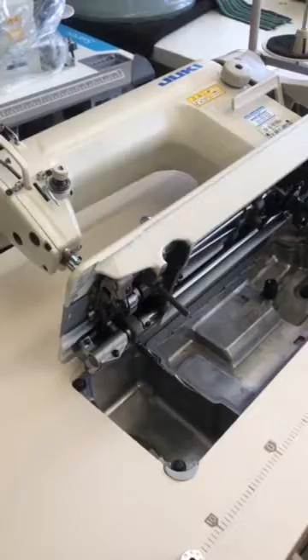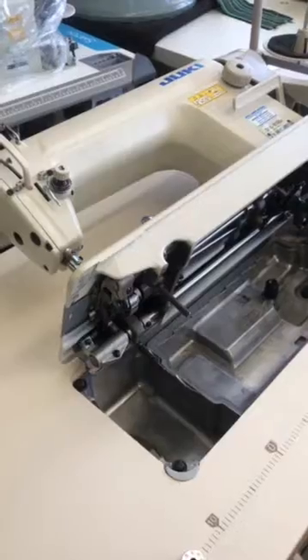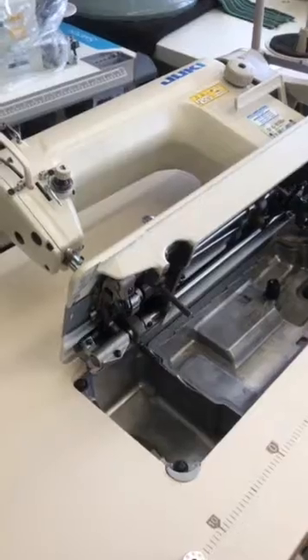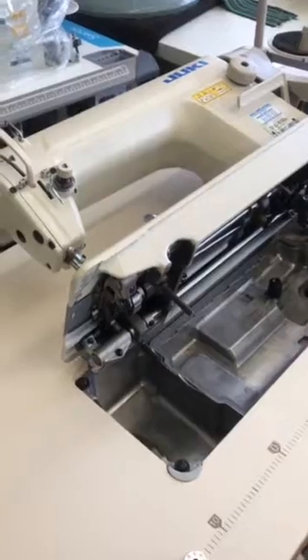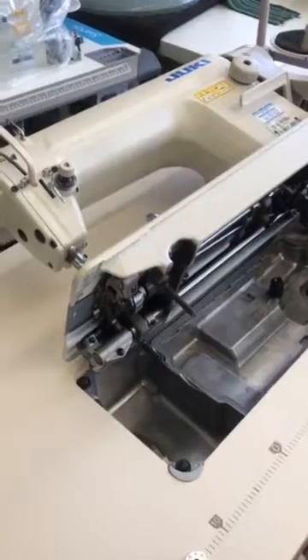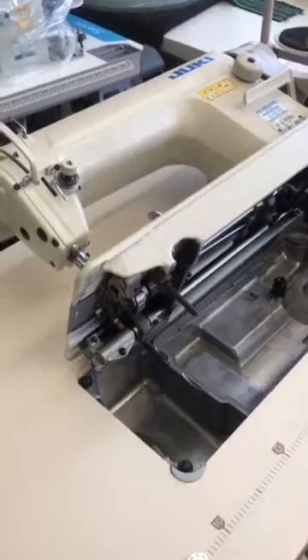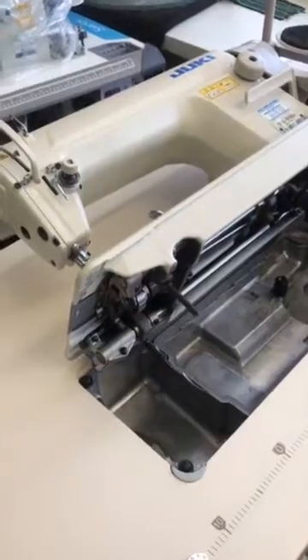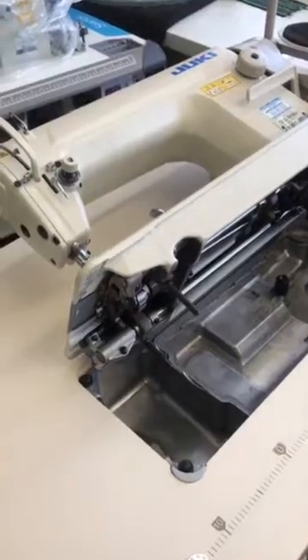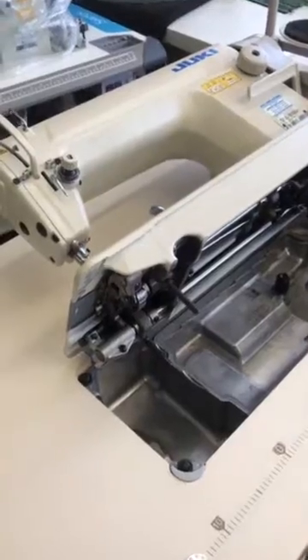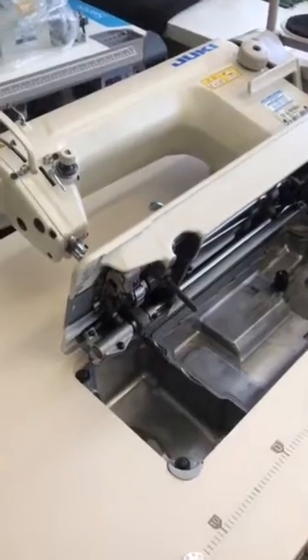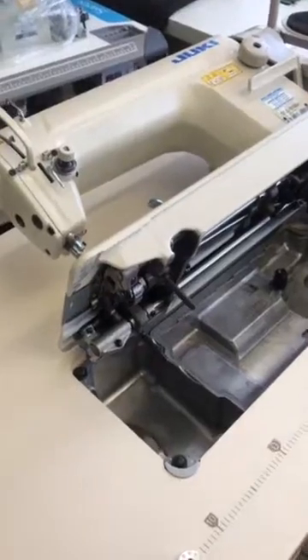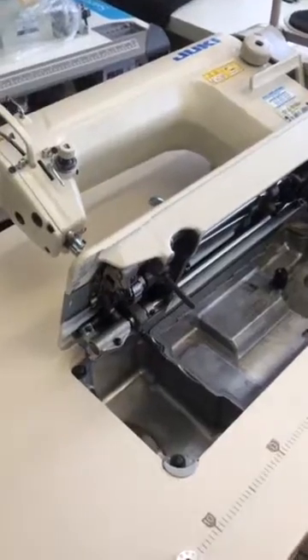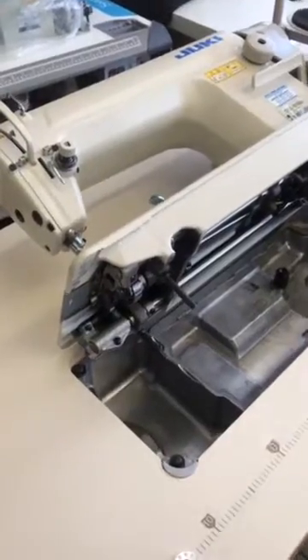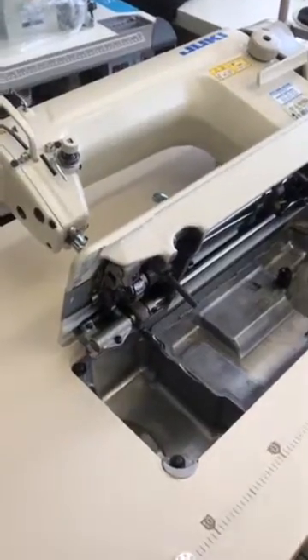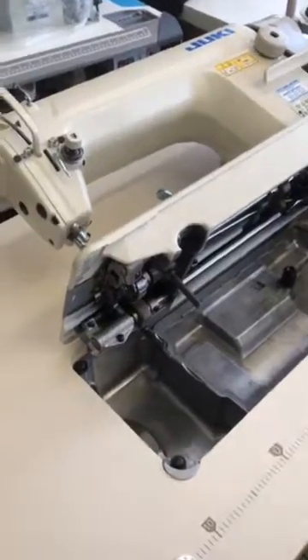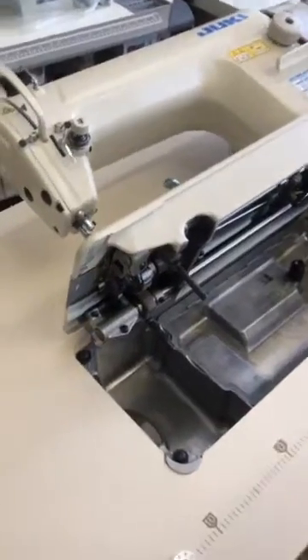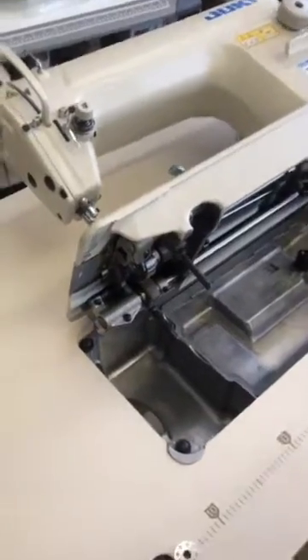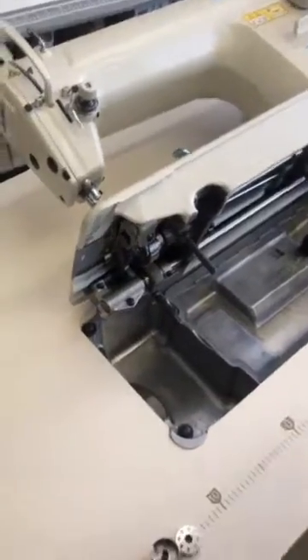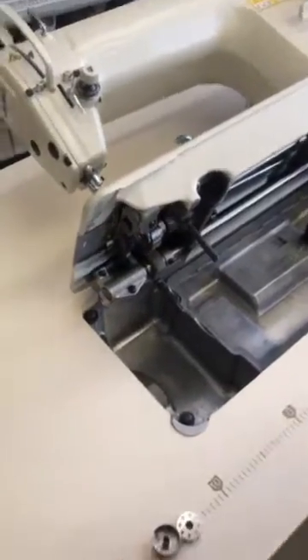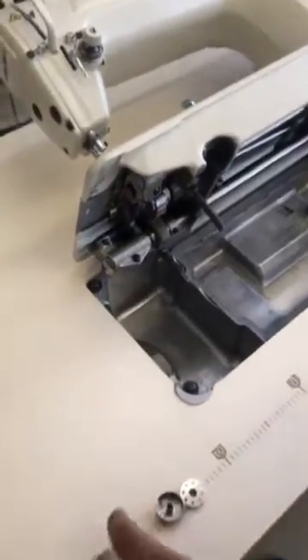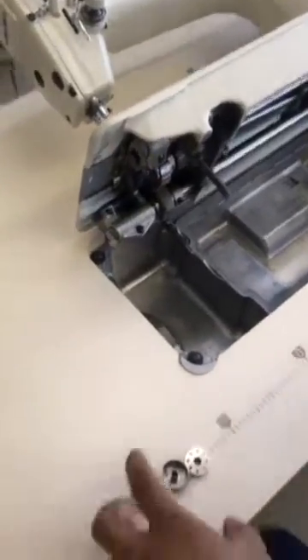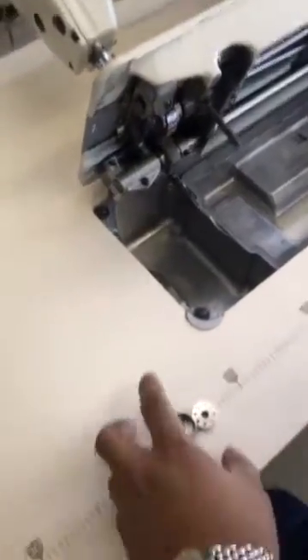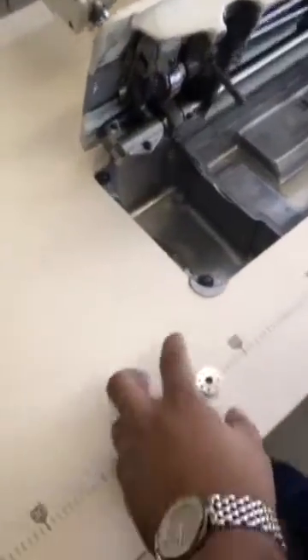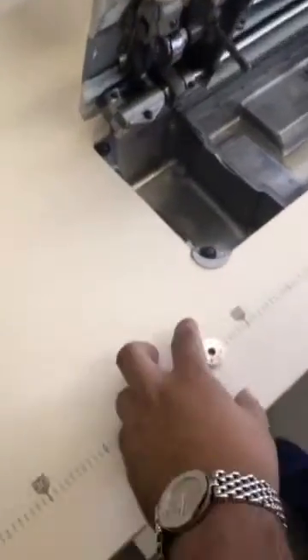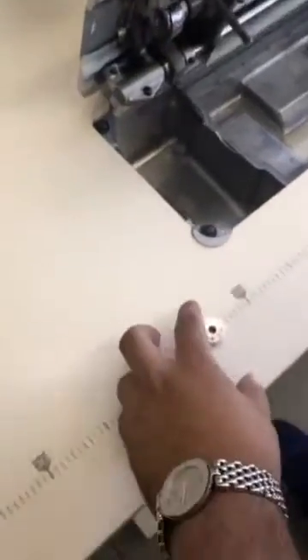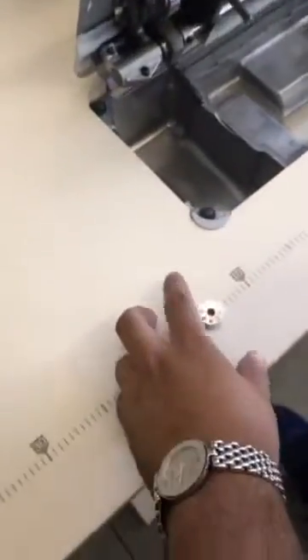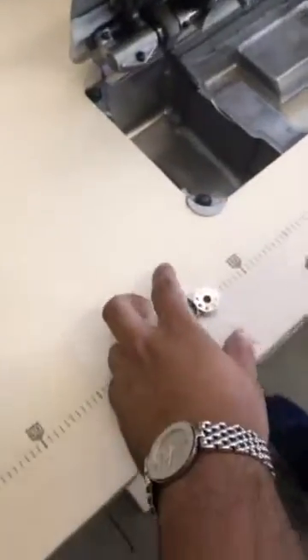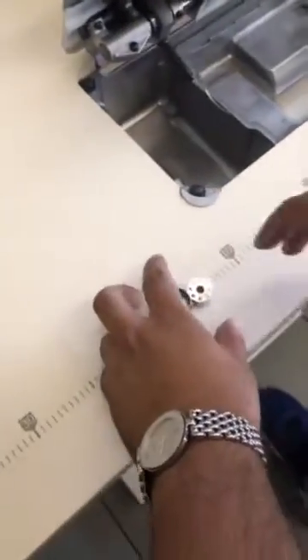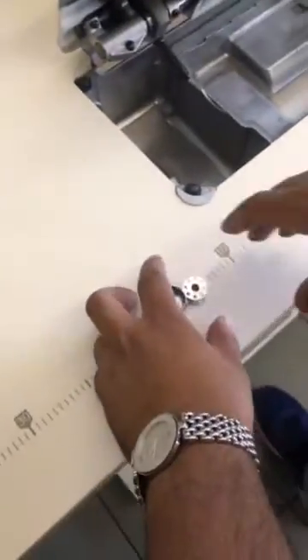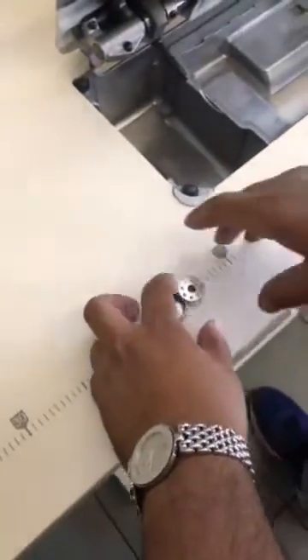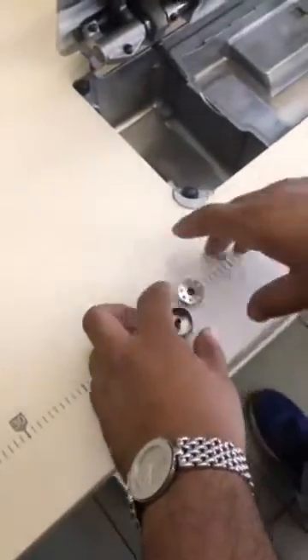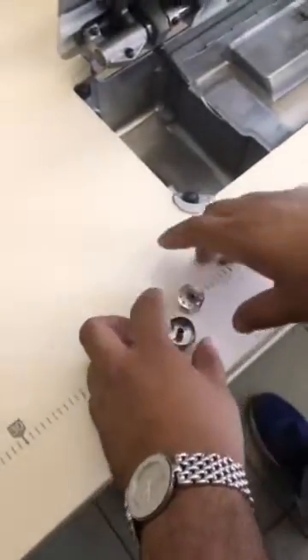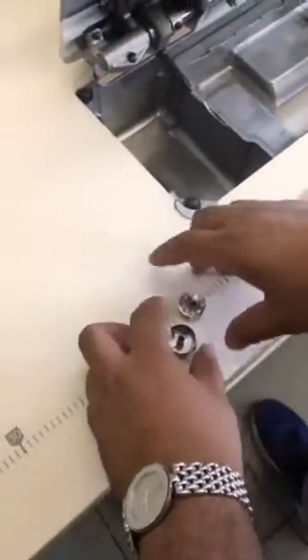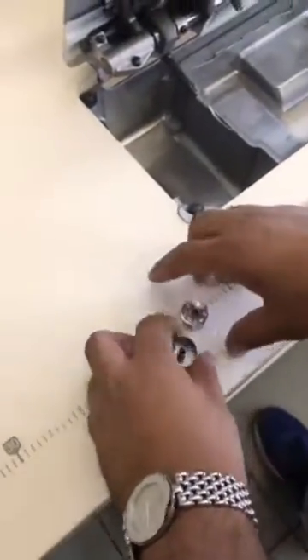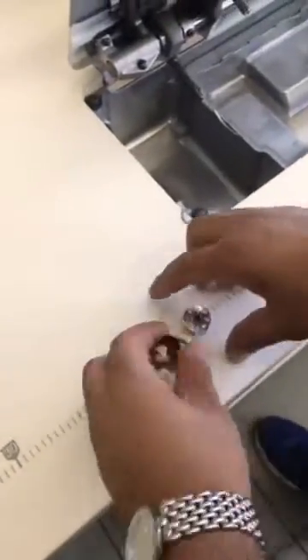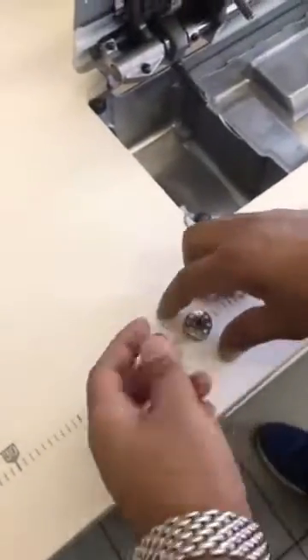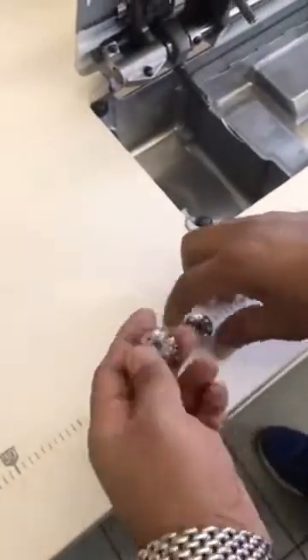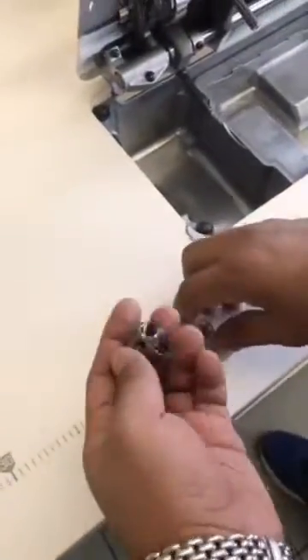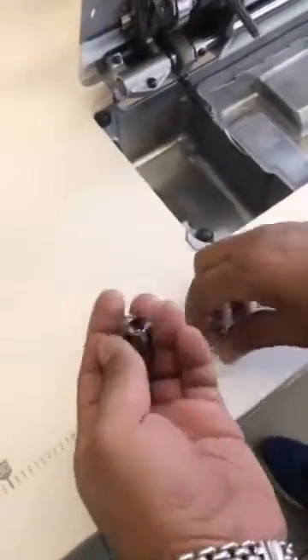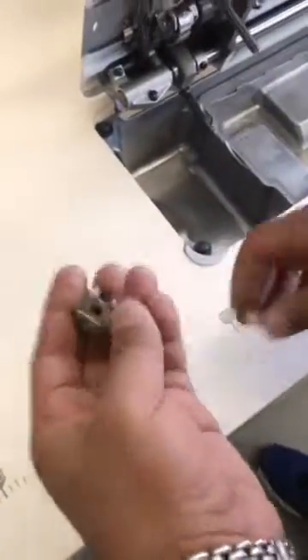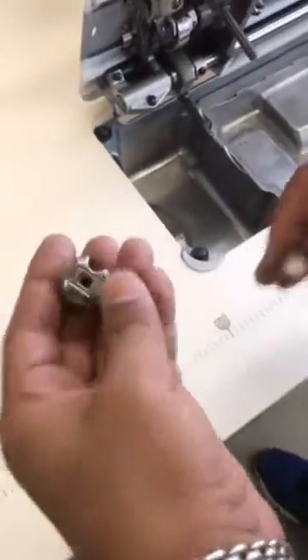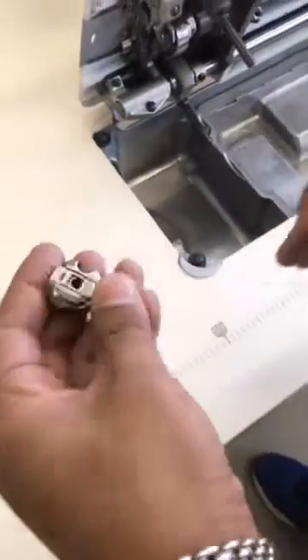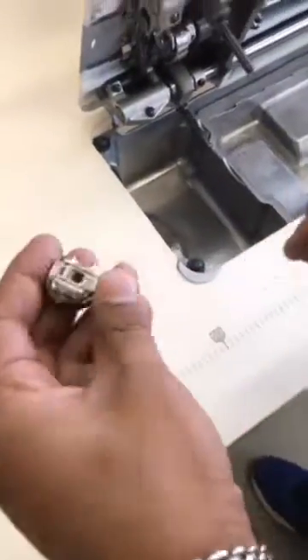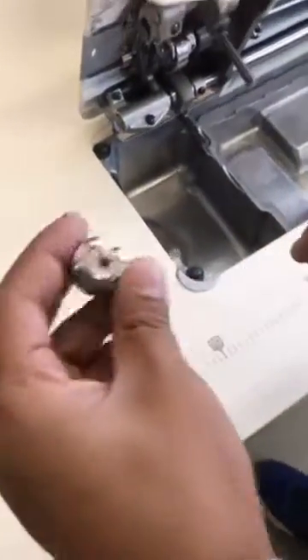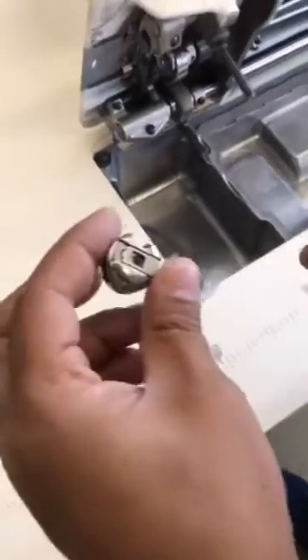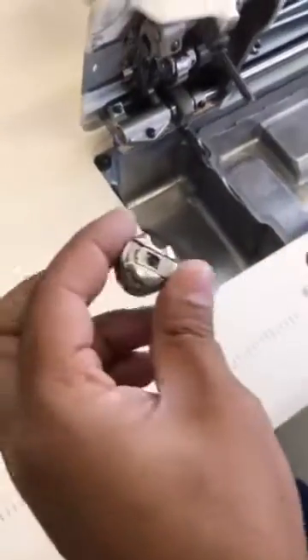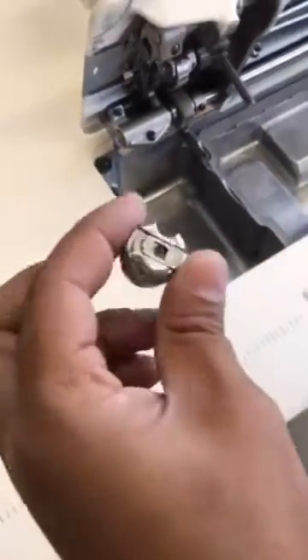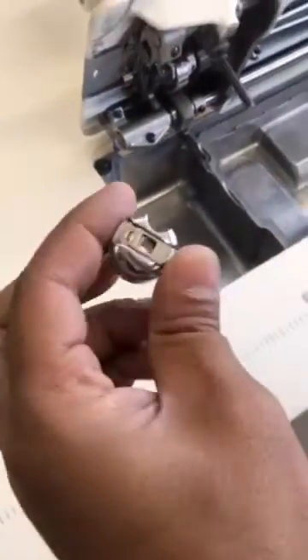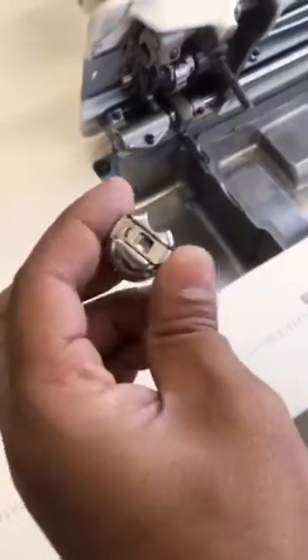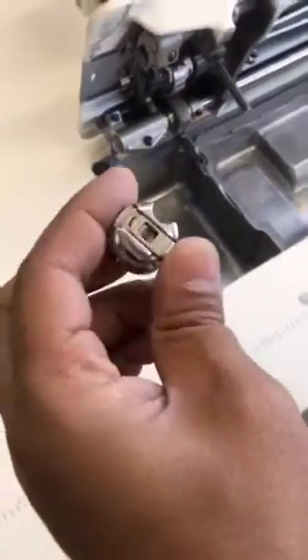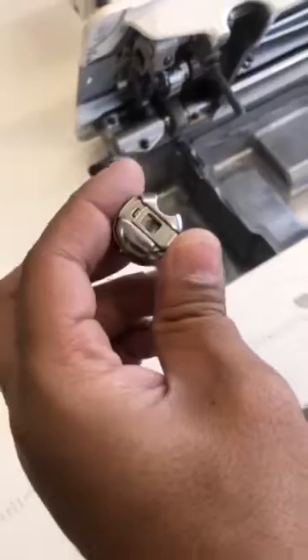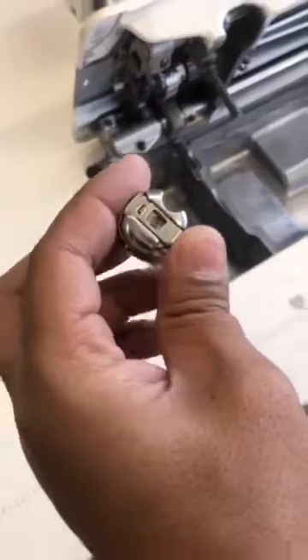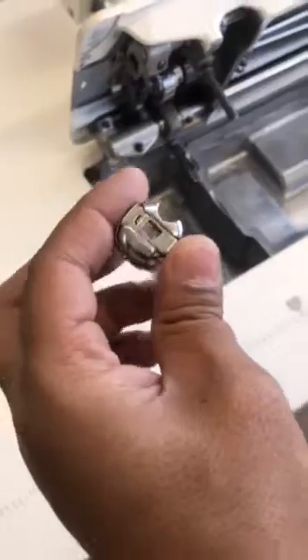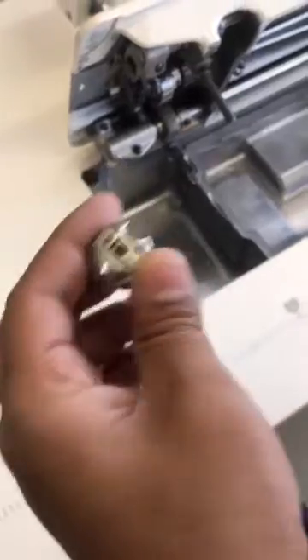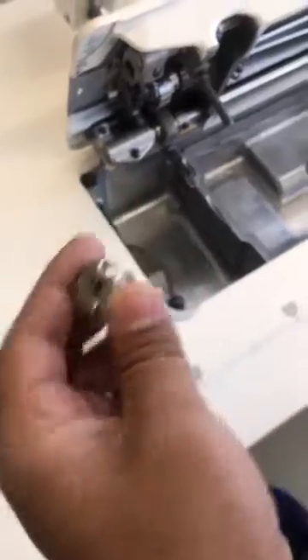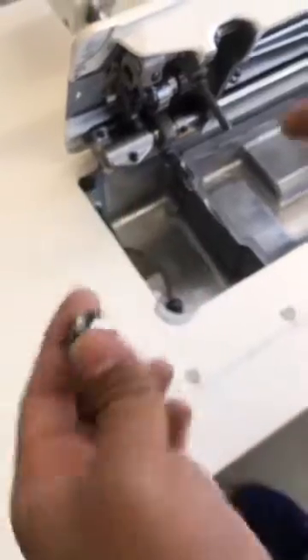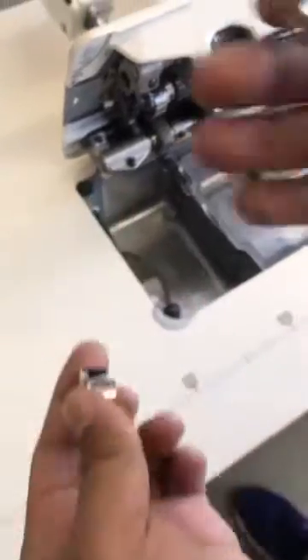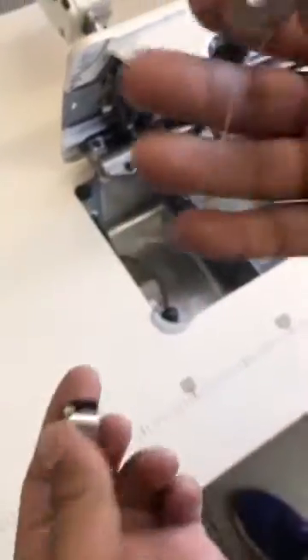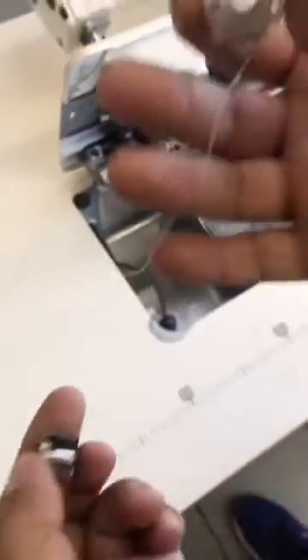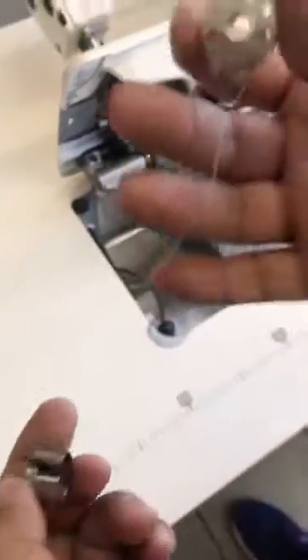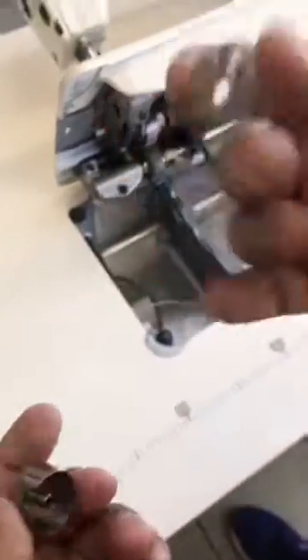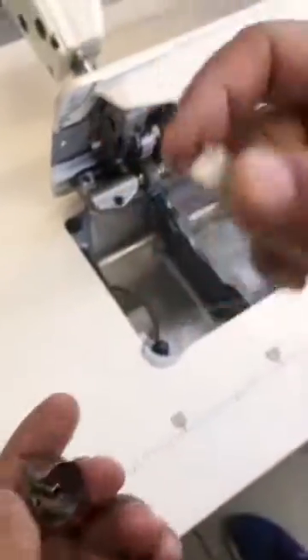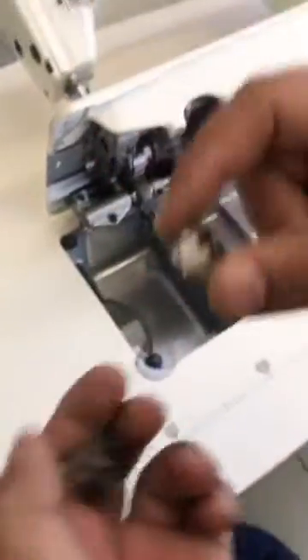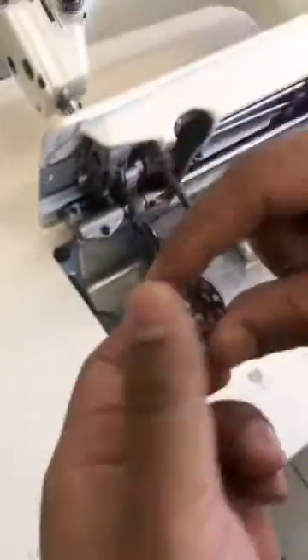We are creating a Juki straight industrial sewing machine. We will start with the bobbin case first. Here is the bobbin case. Here is the bobbin.